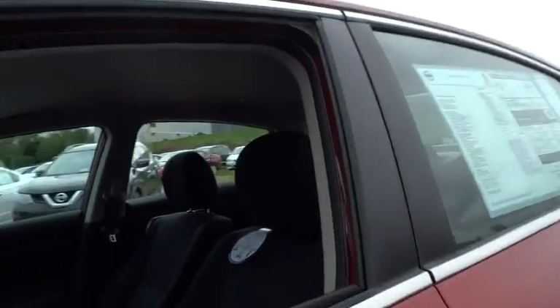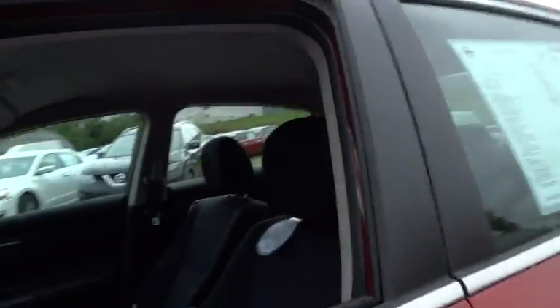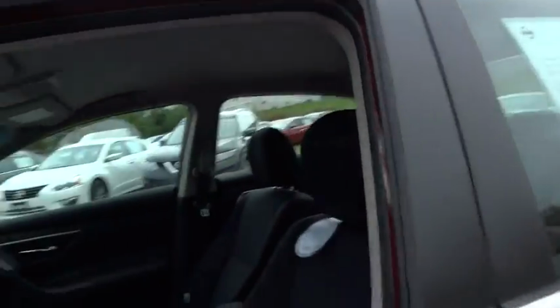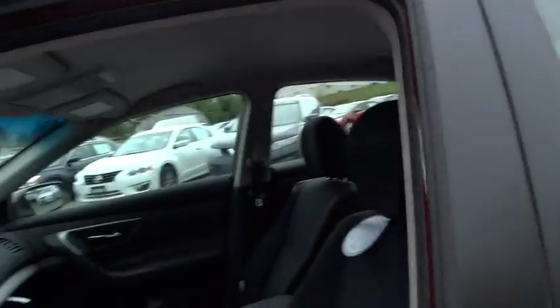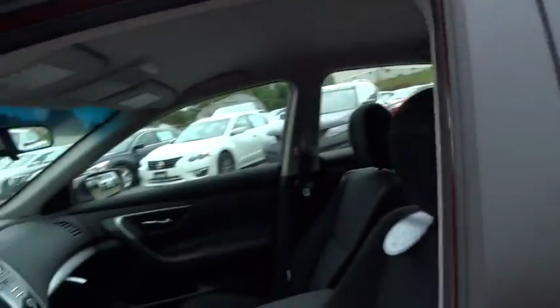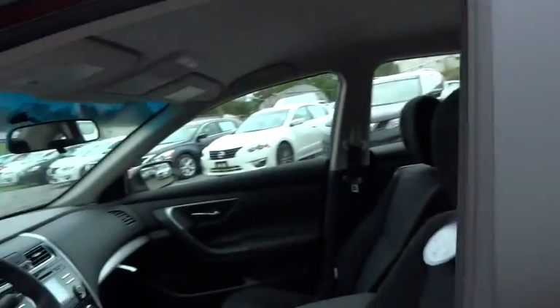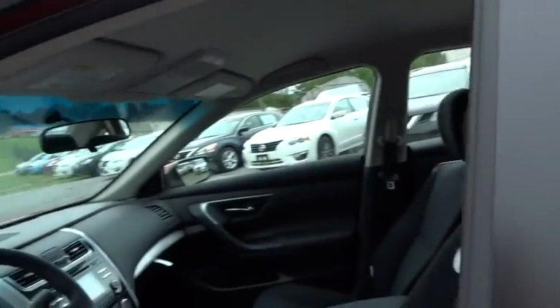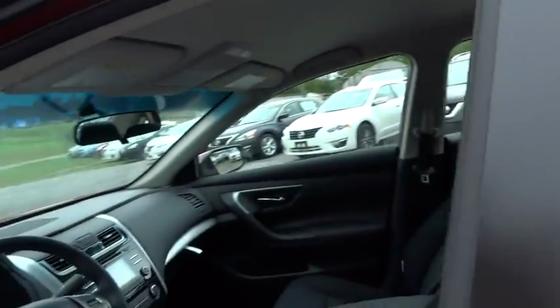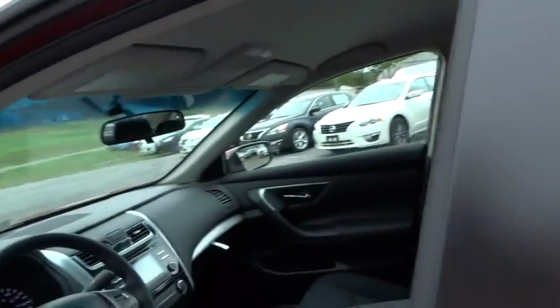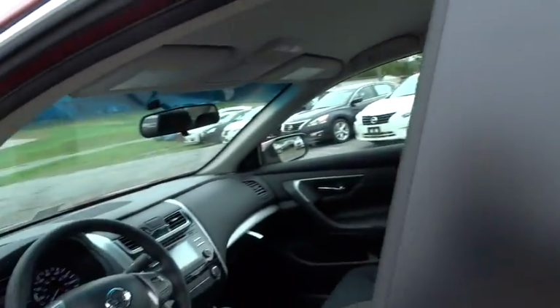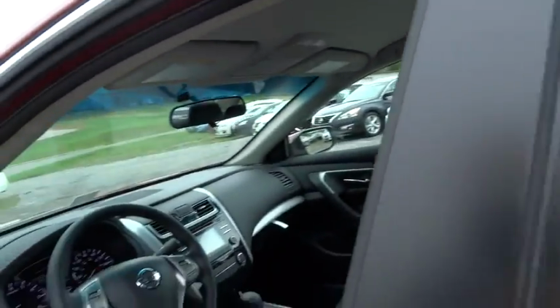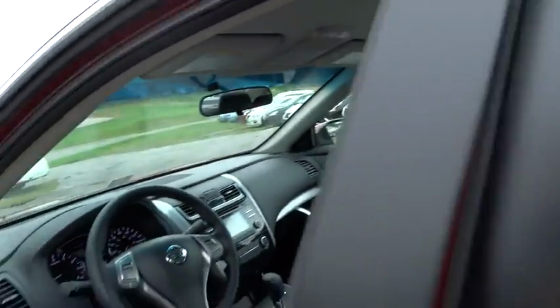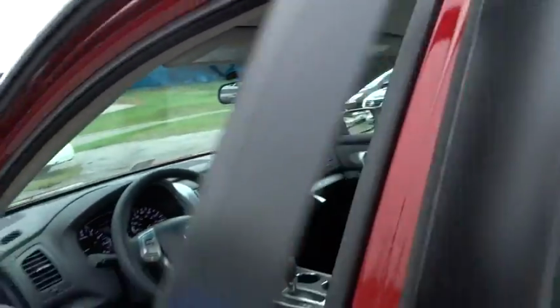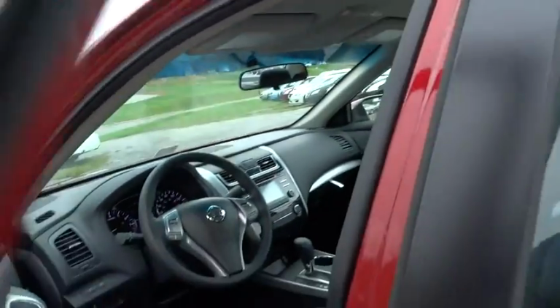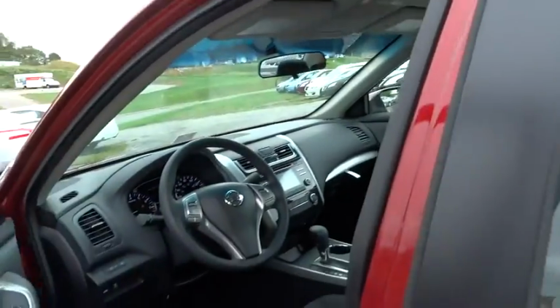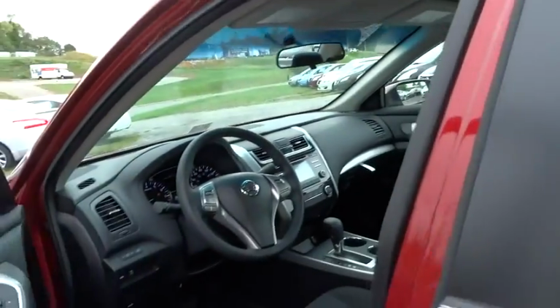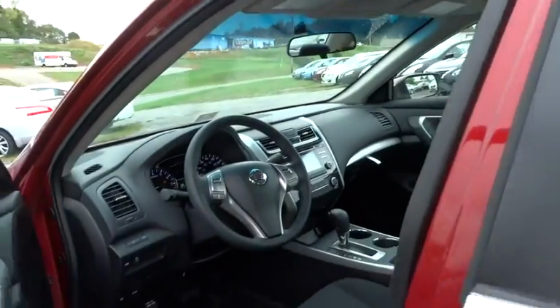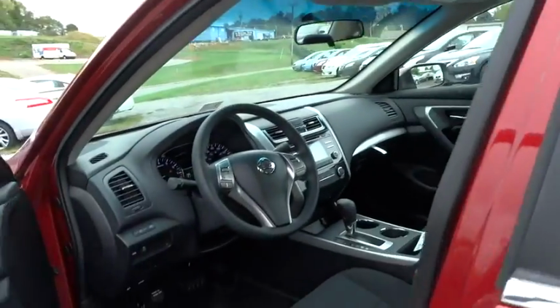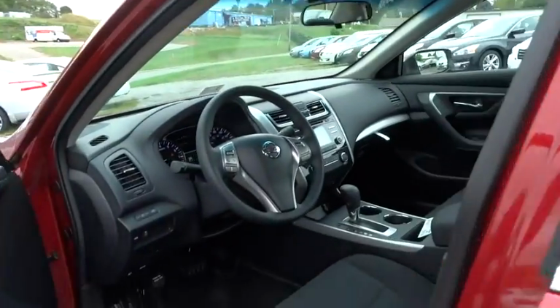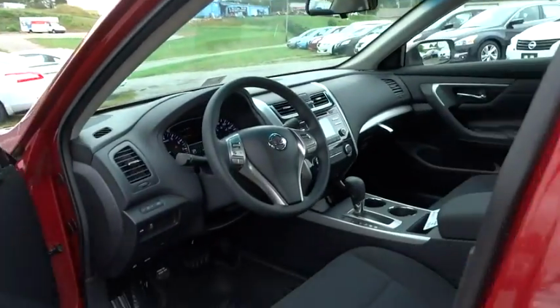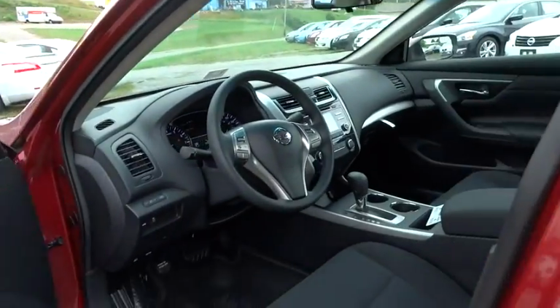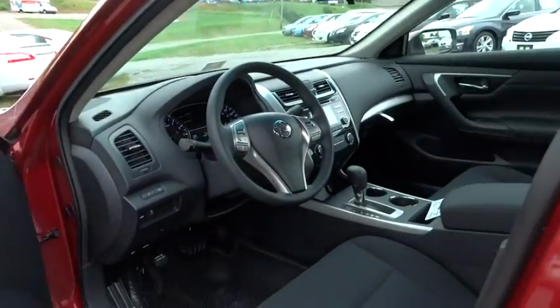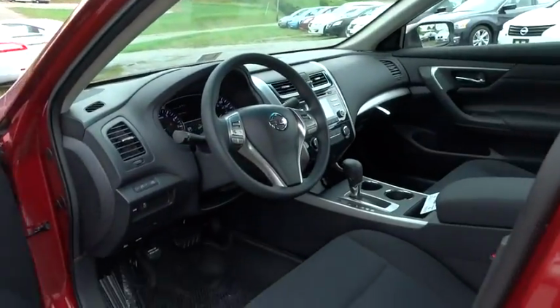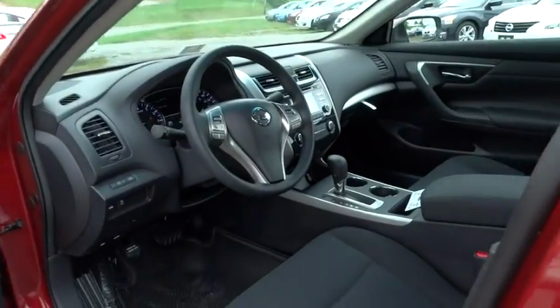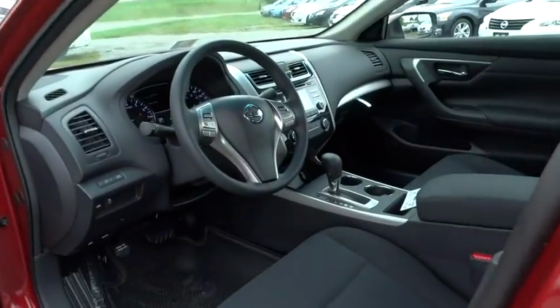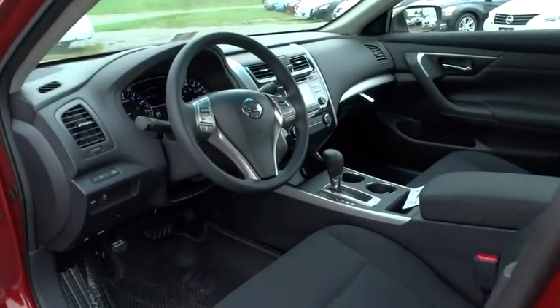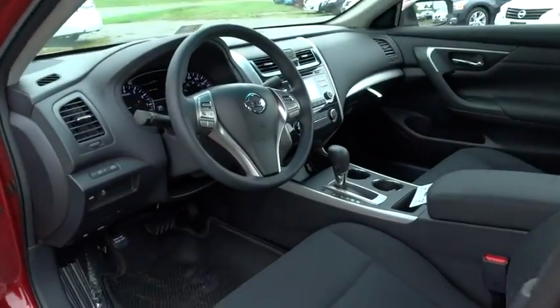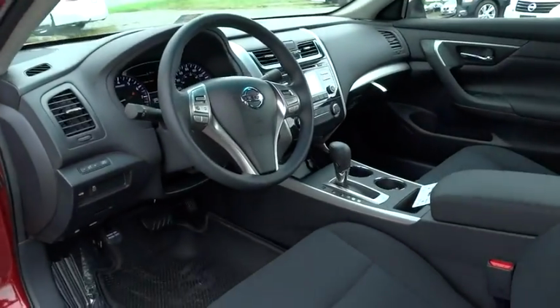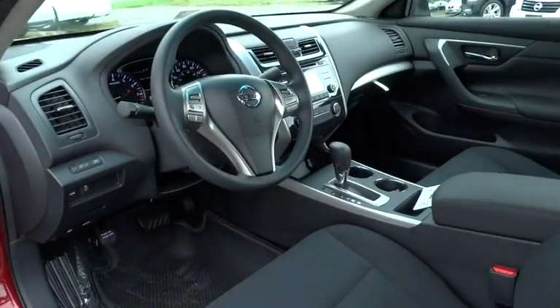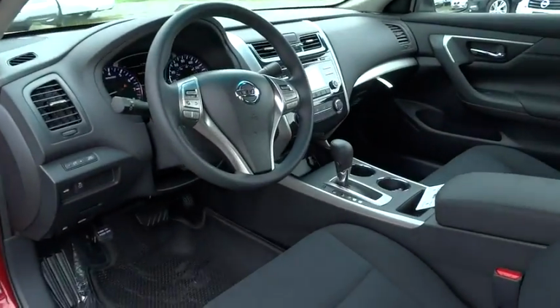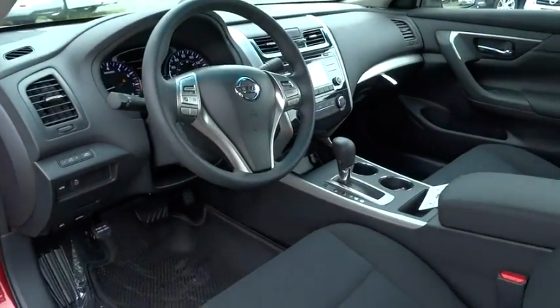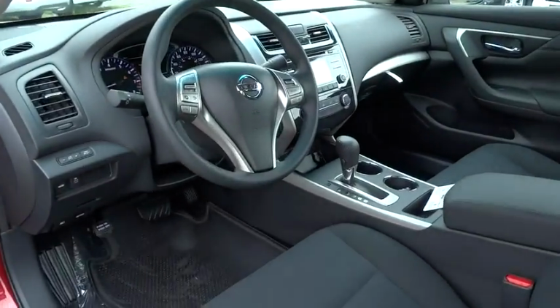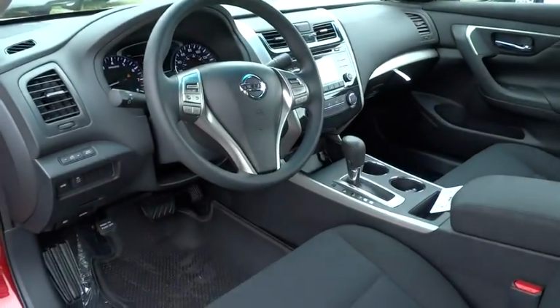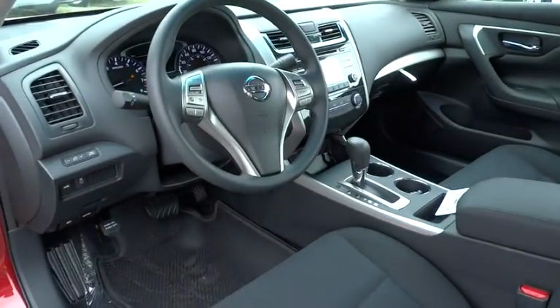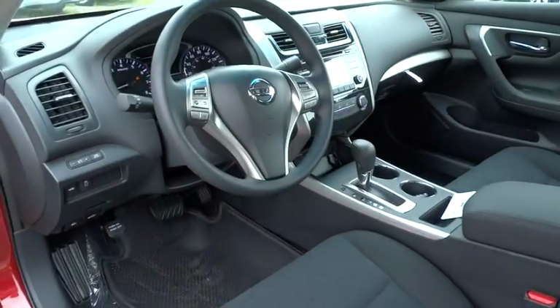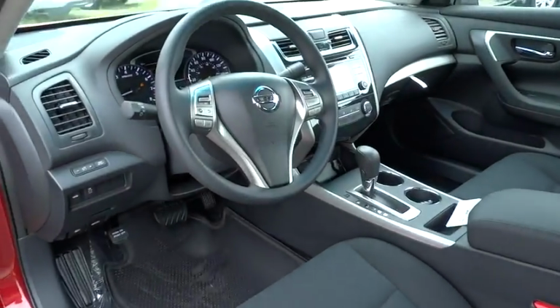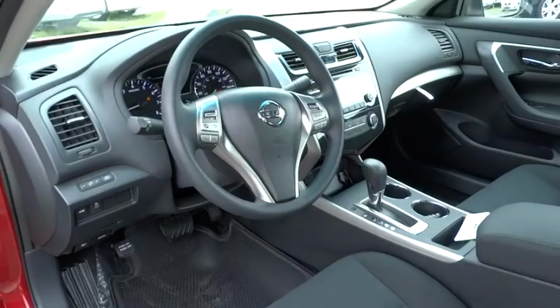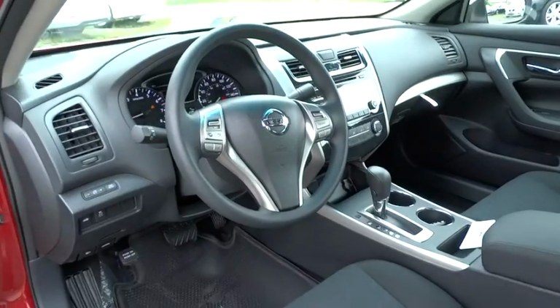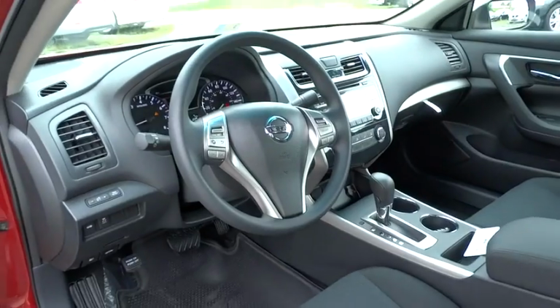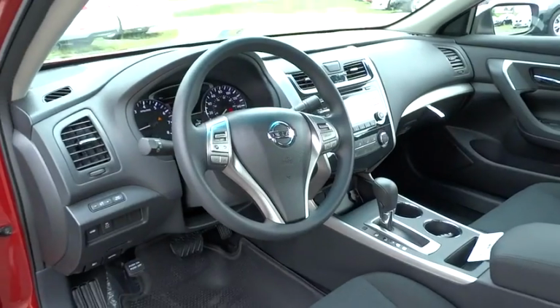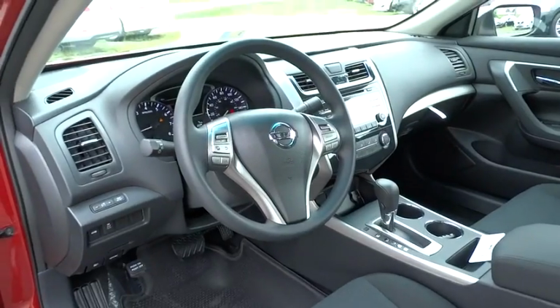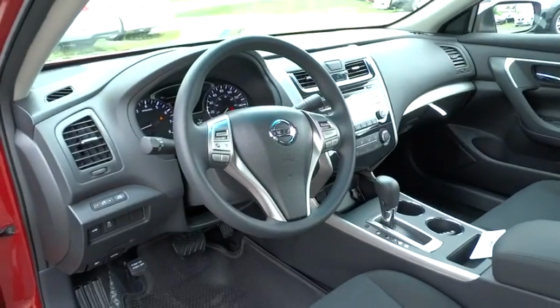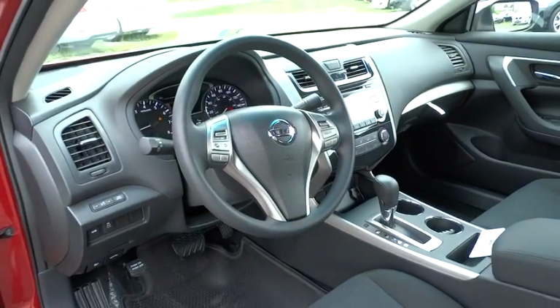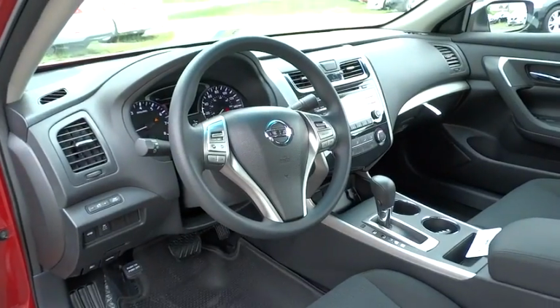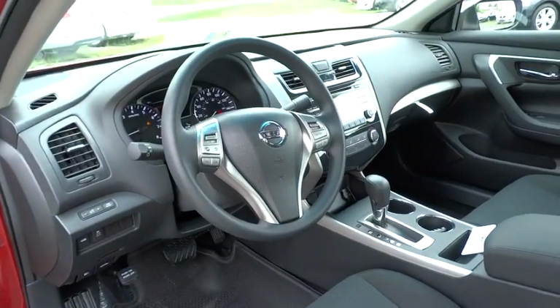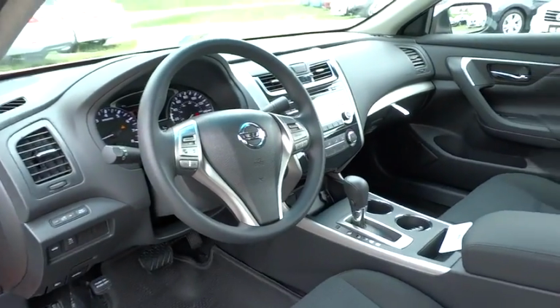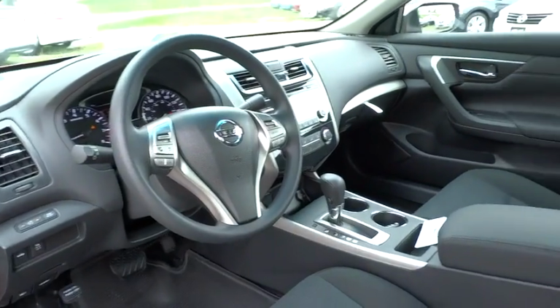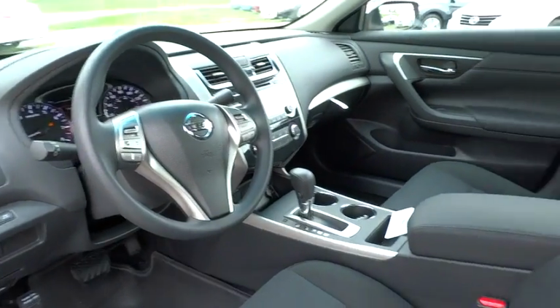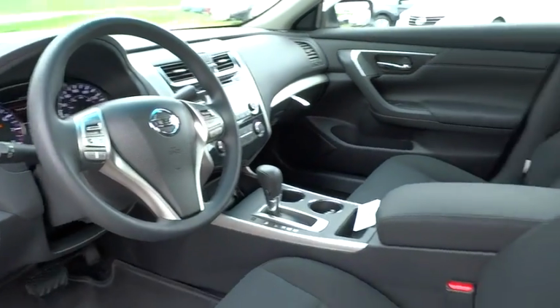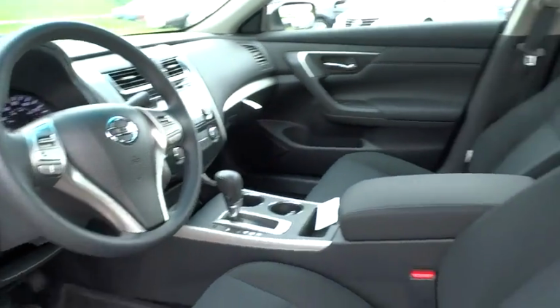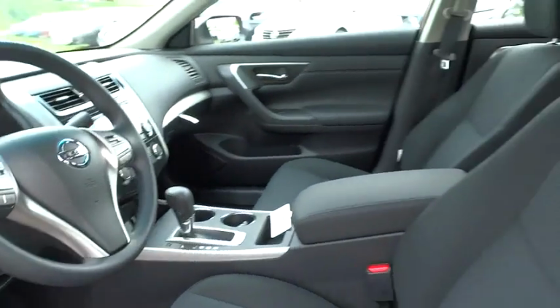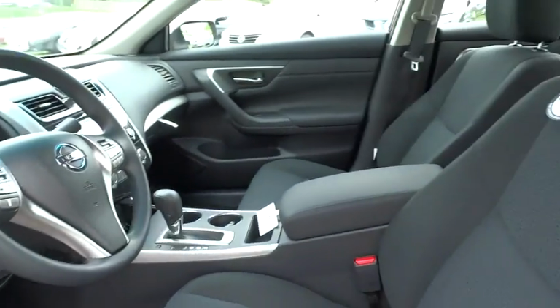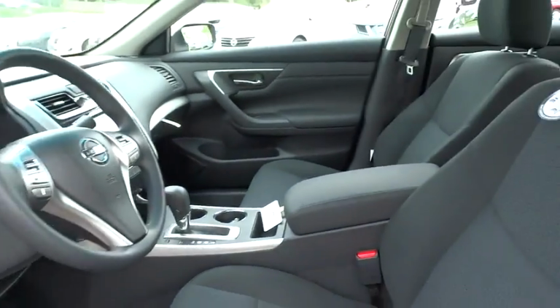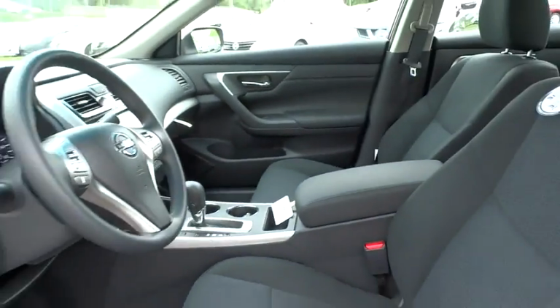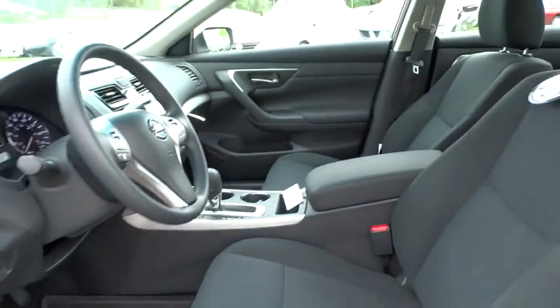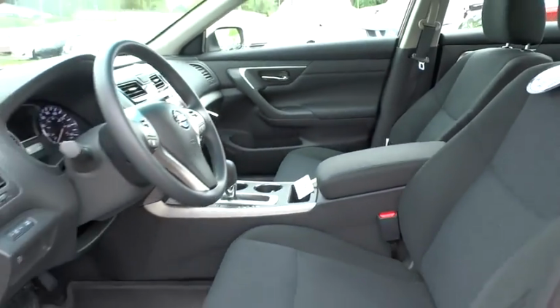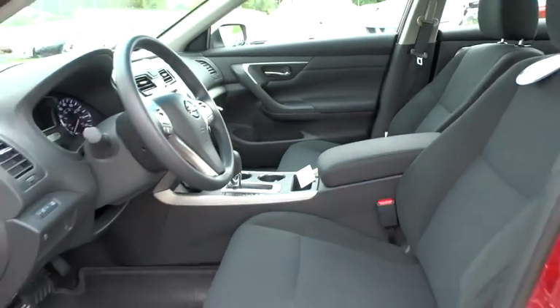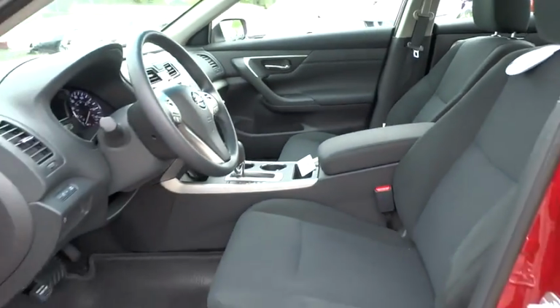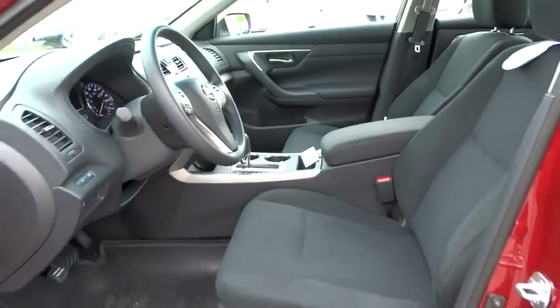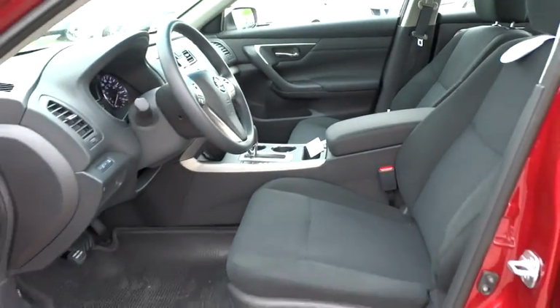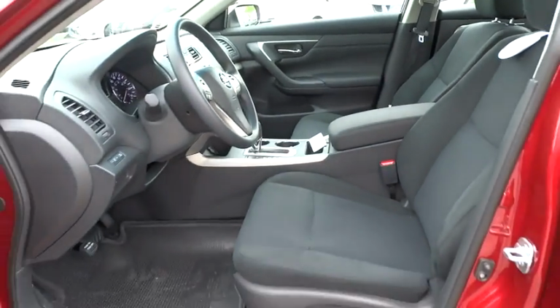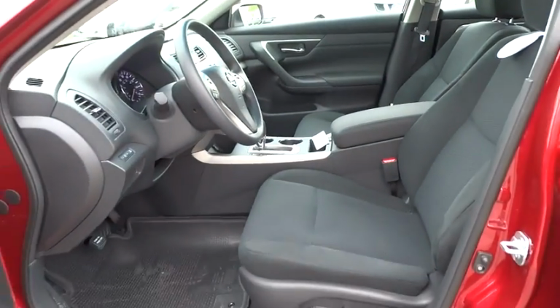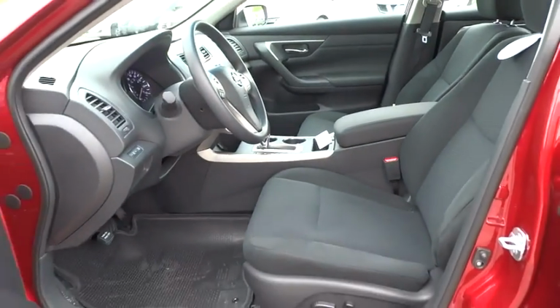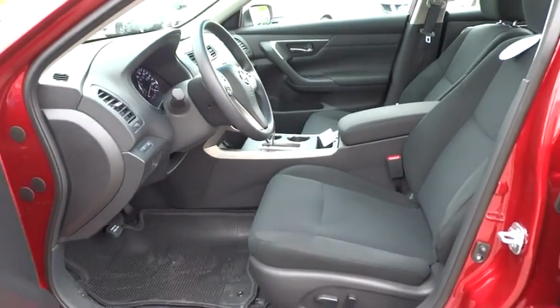Bluetooth, power steering, adjustable steering wheel, driver airbag, four-wheel disc brakes, cruise control.